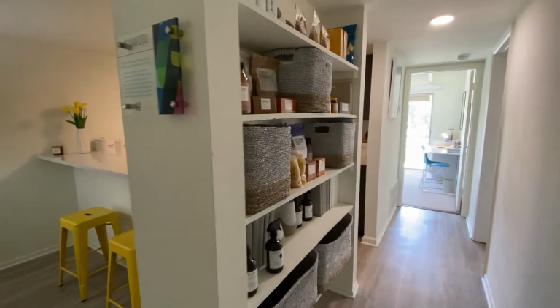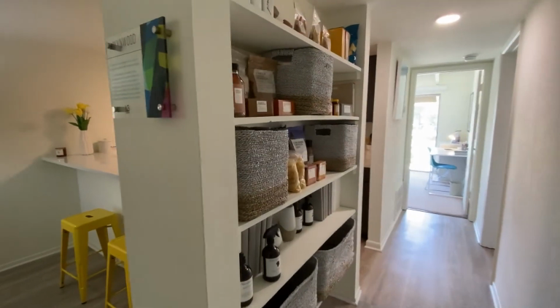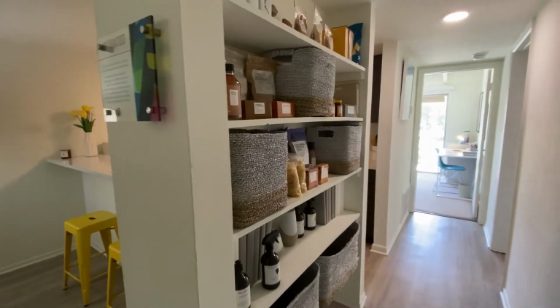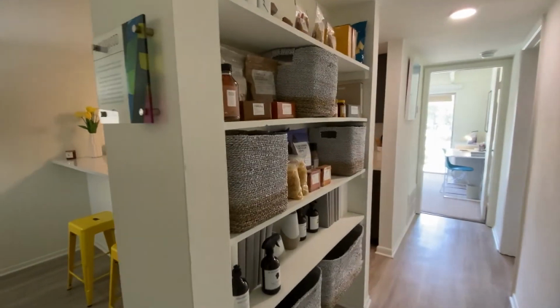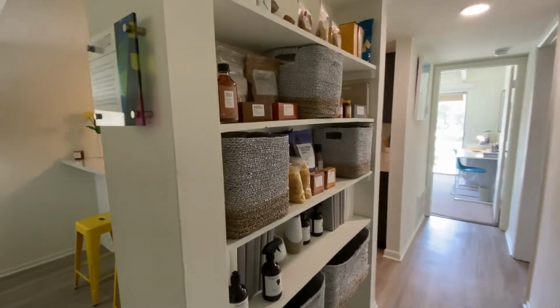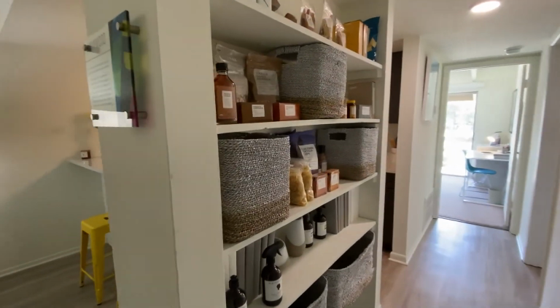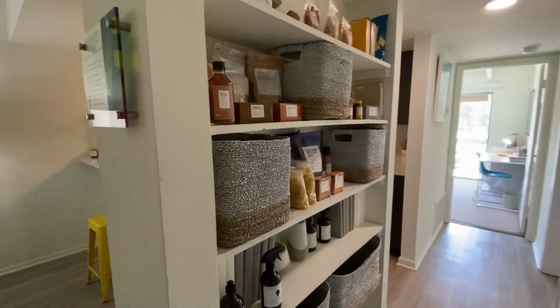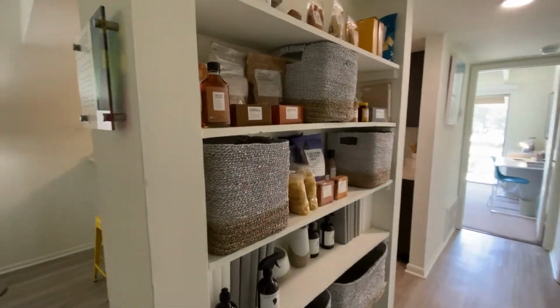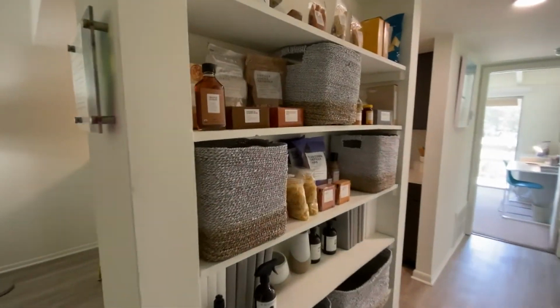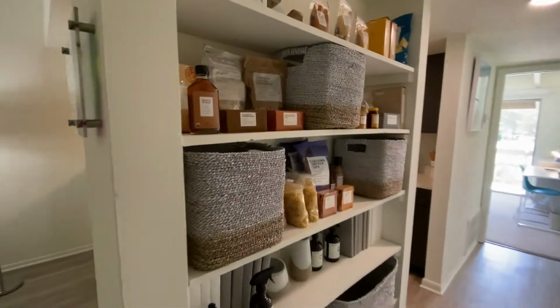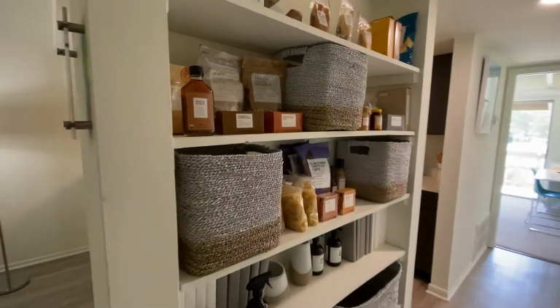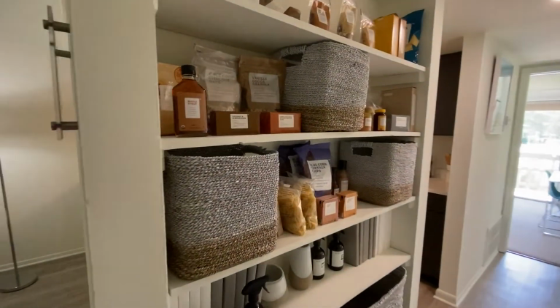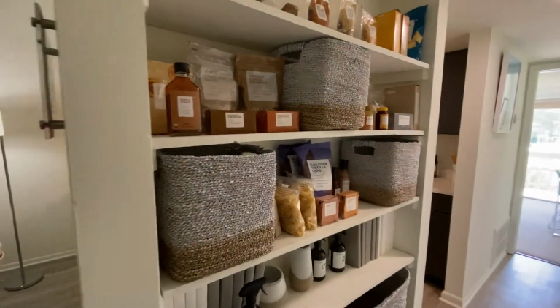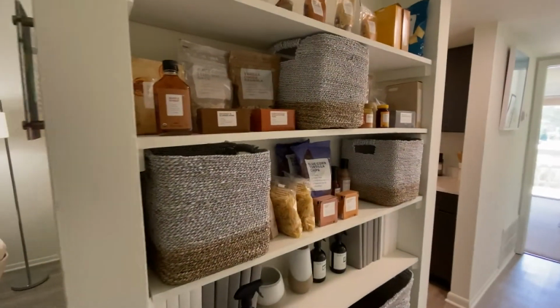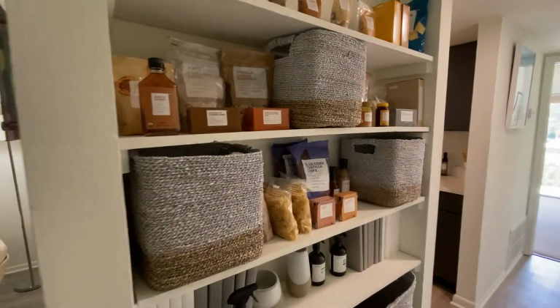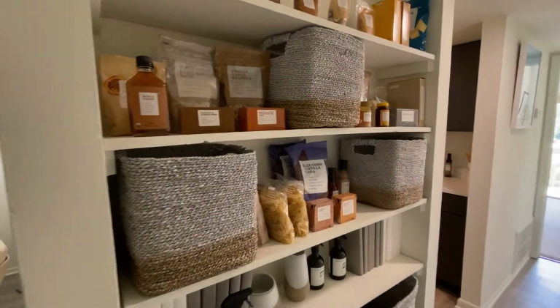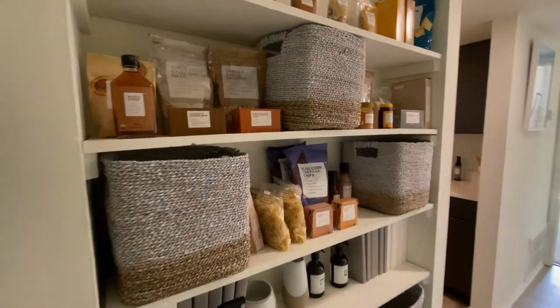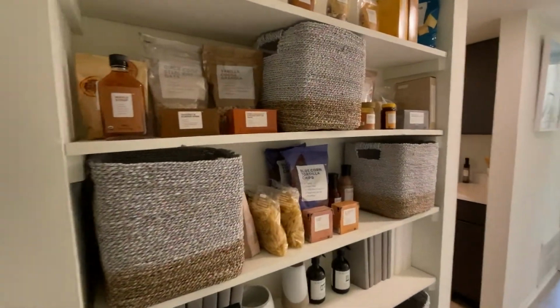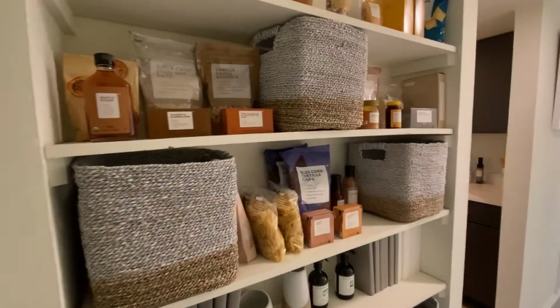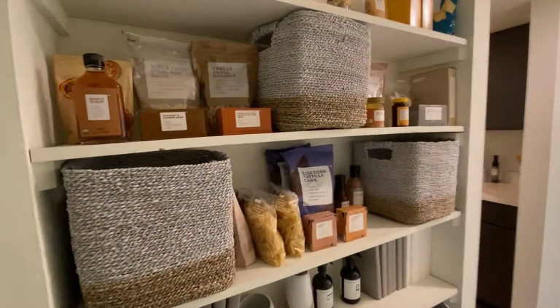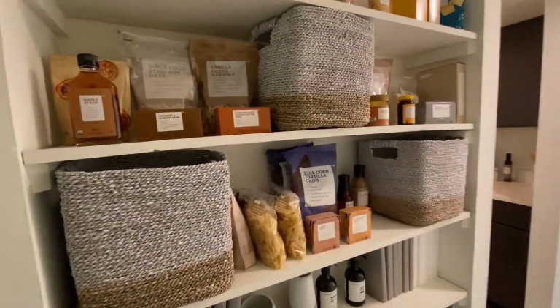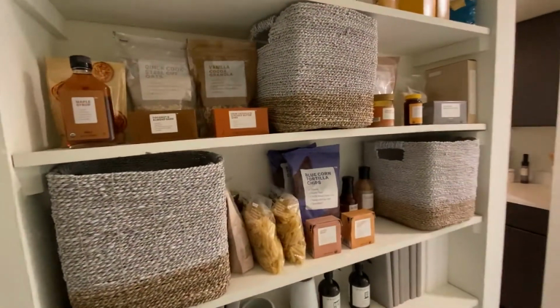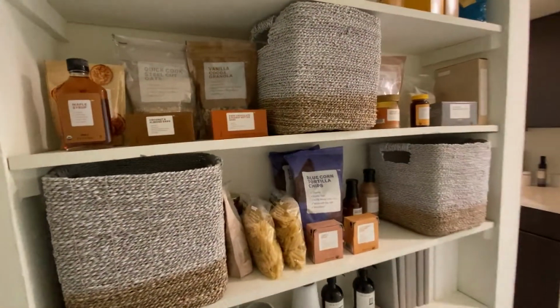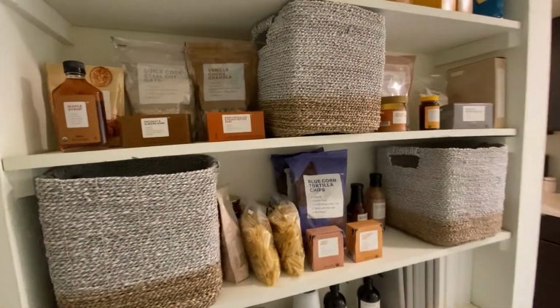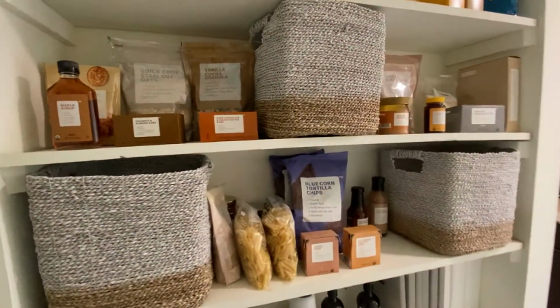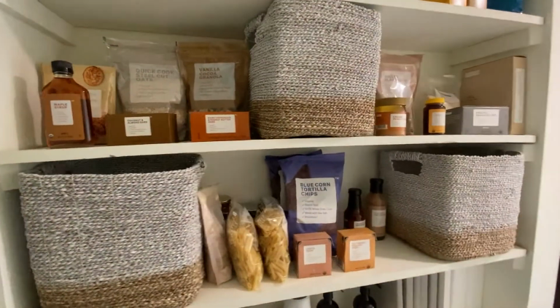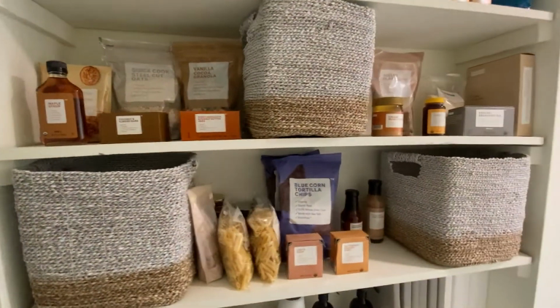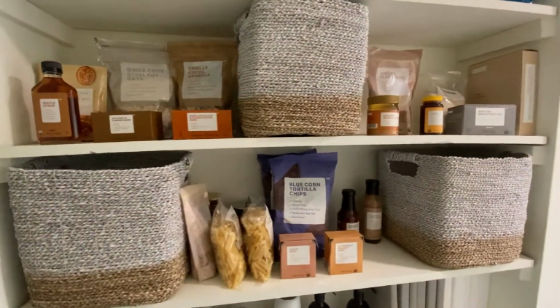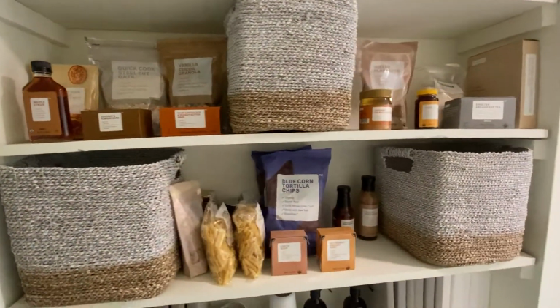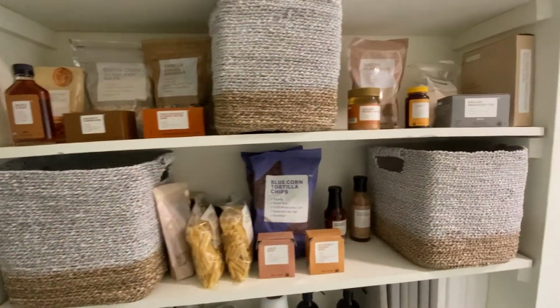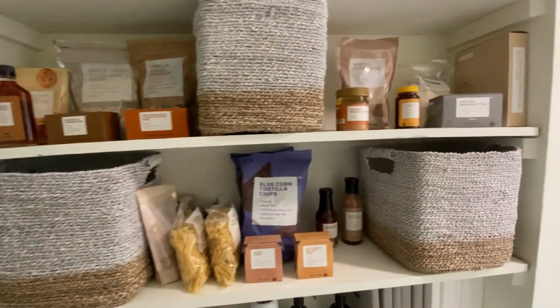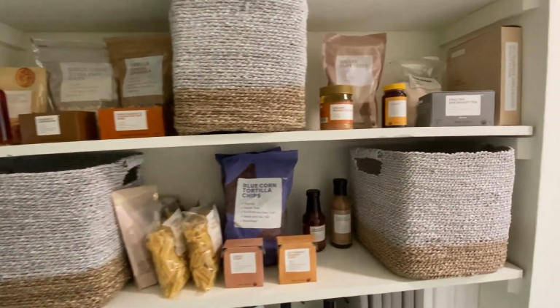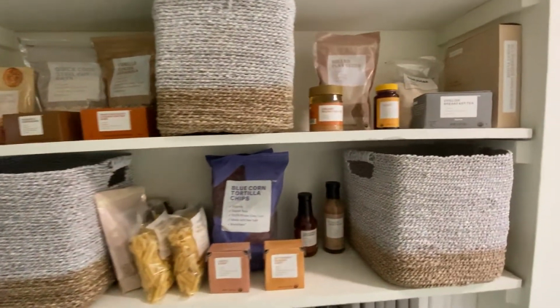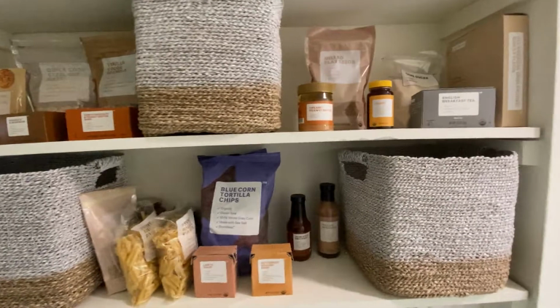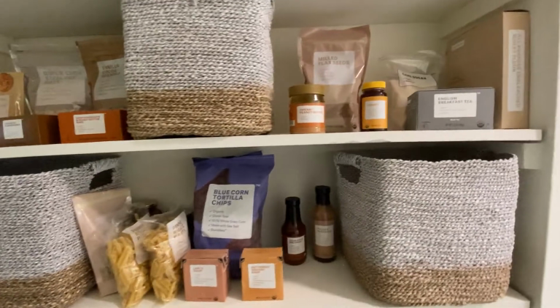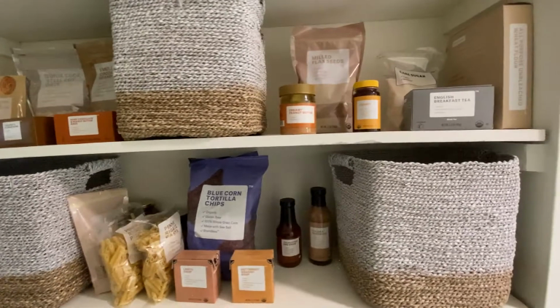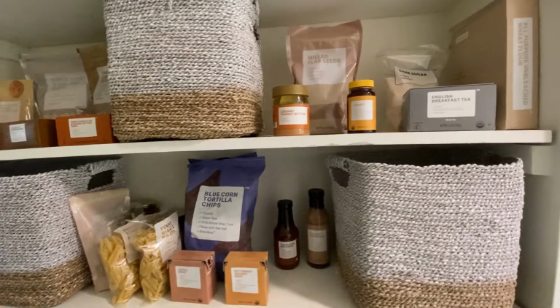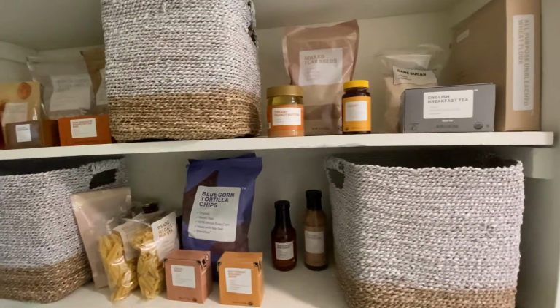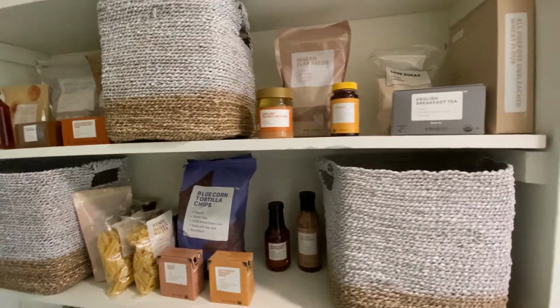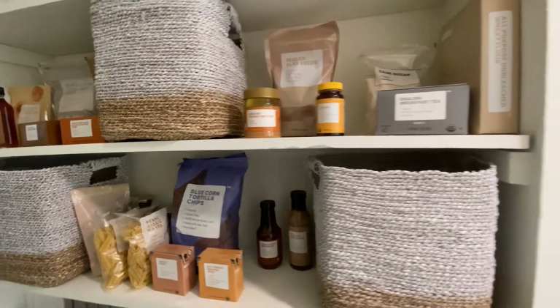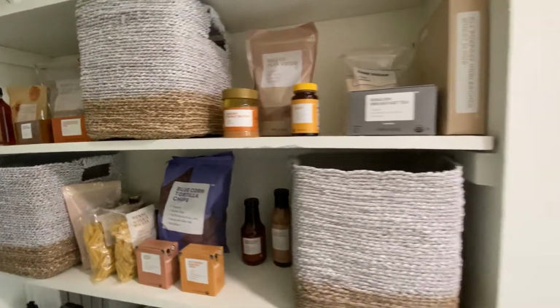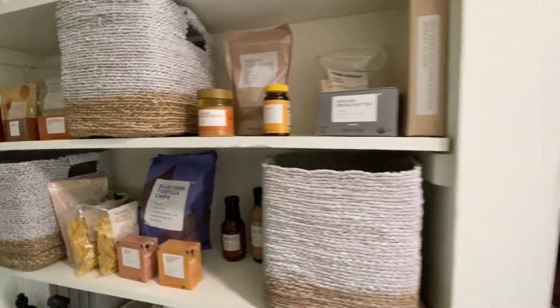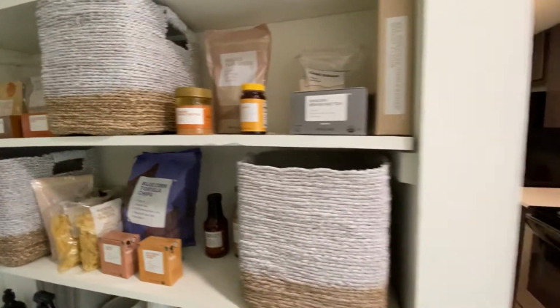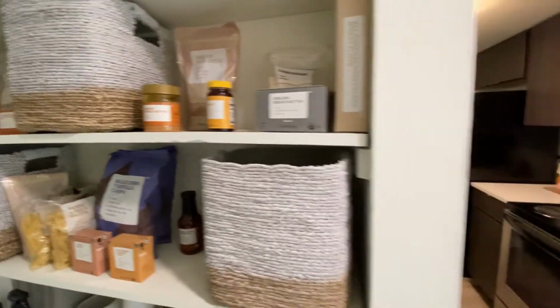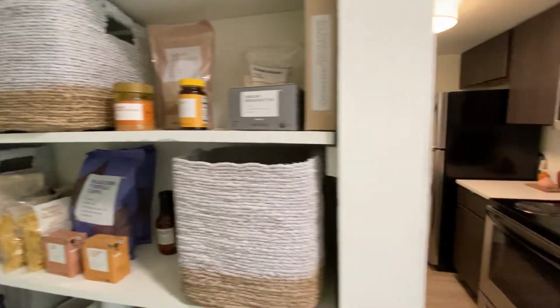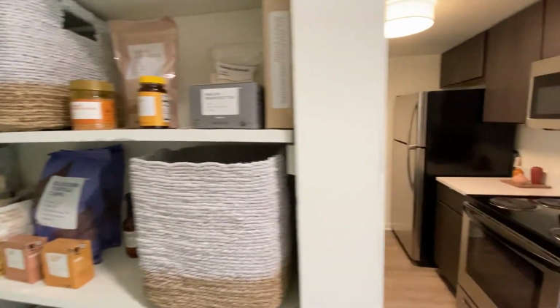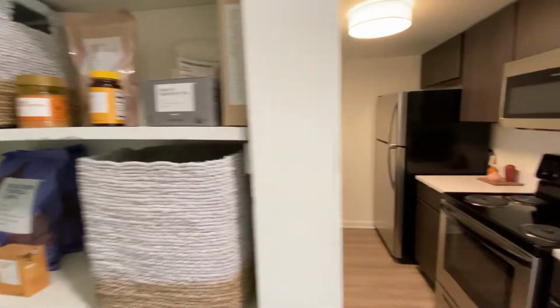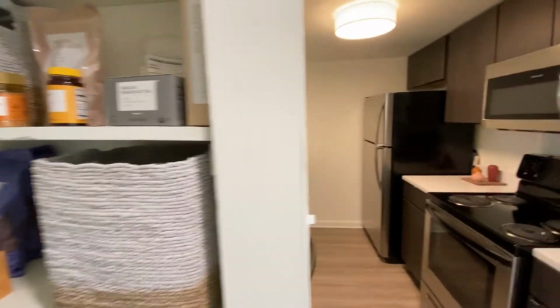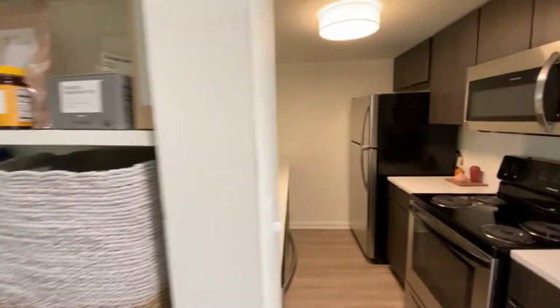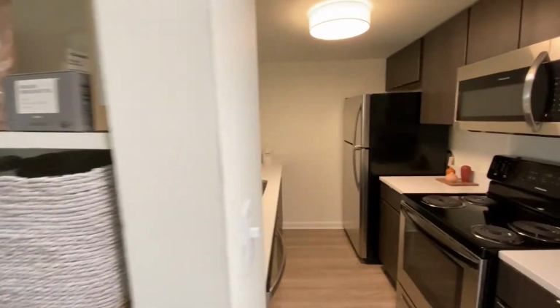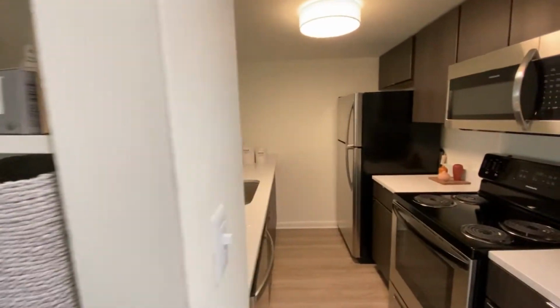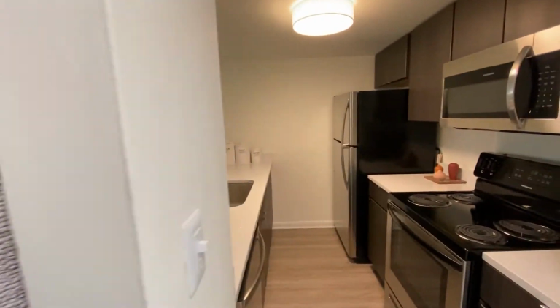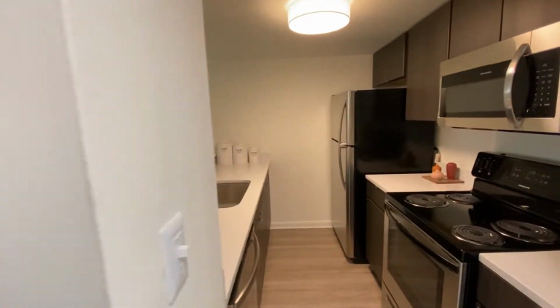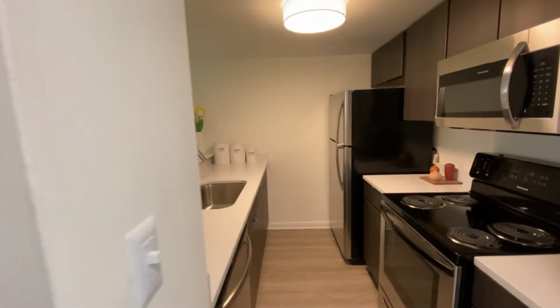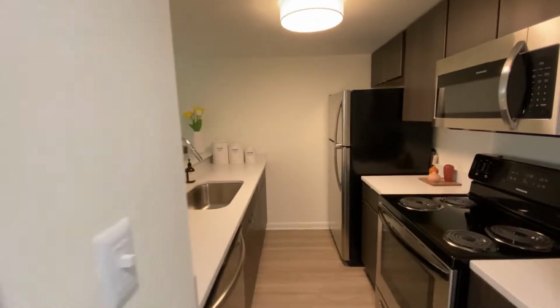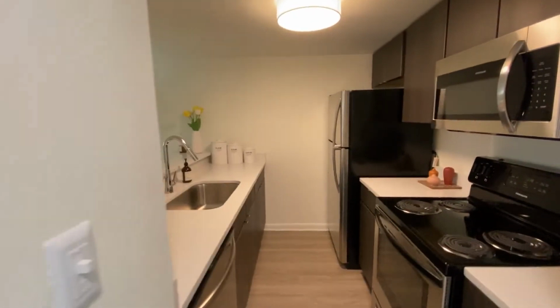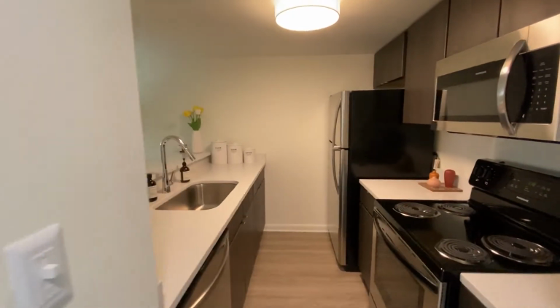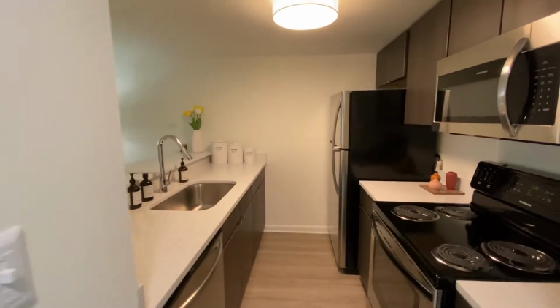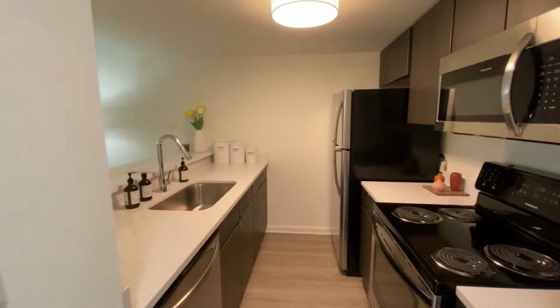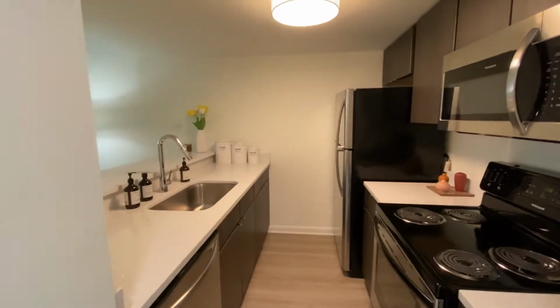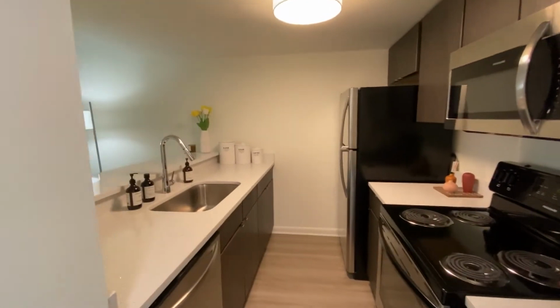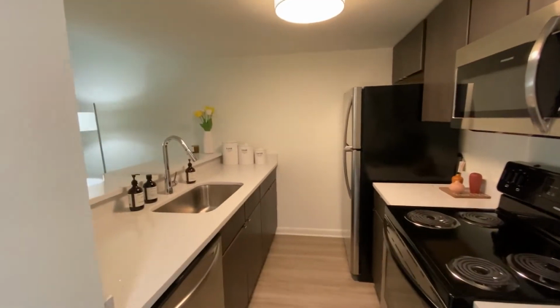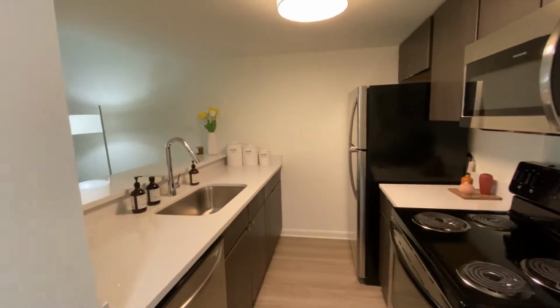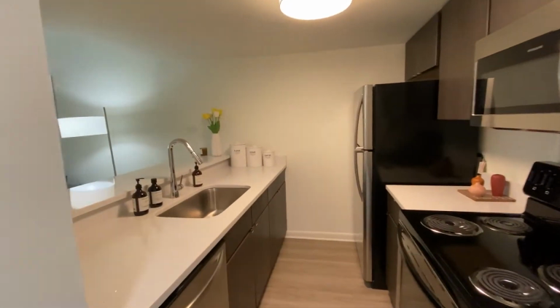This particular floor plan does have an open faced pantry, which is a really nice feature as well. And then we make our way to our kitchen.